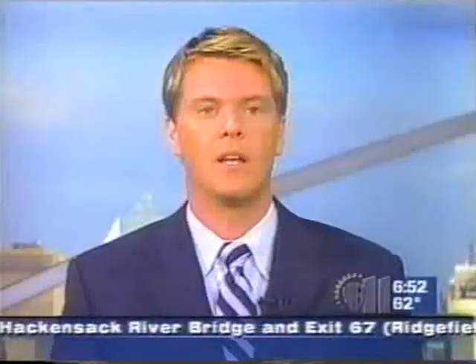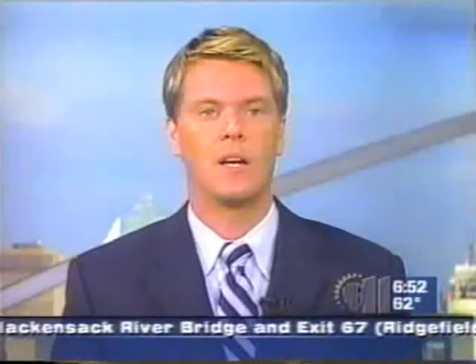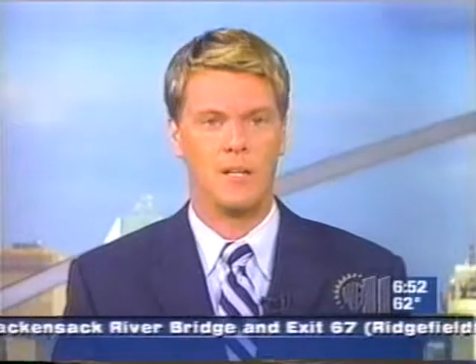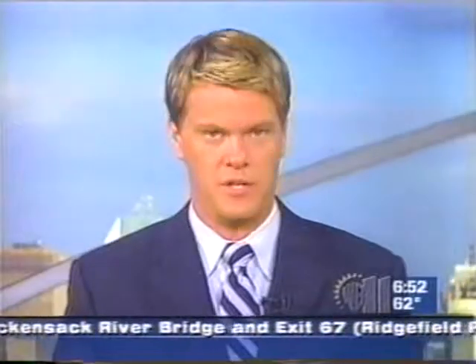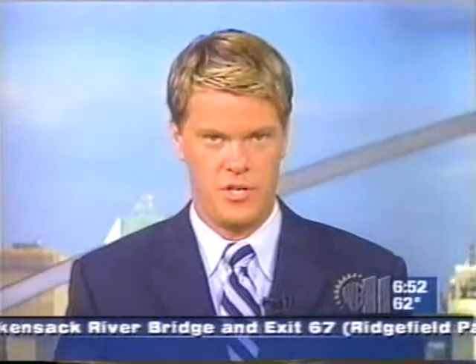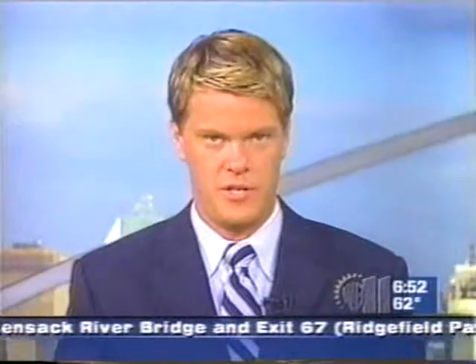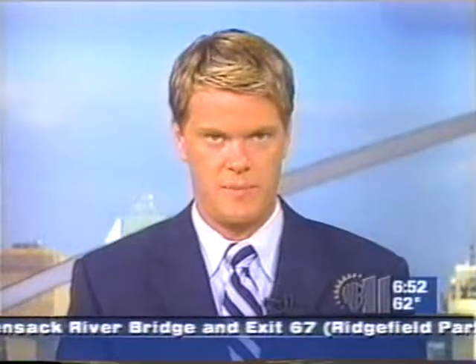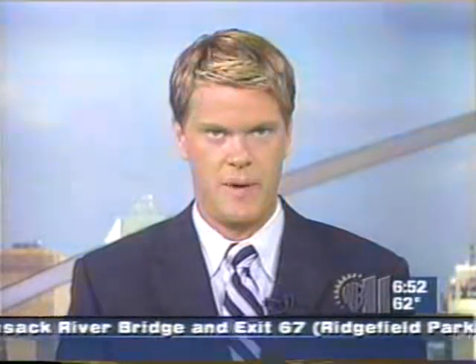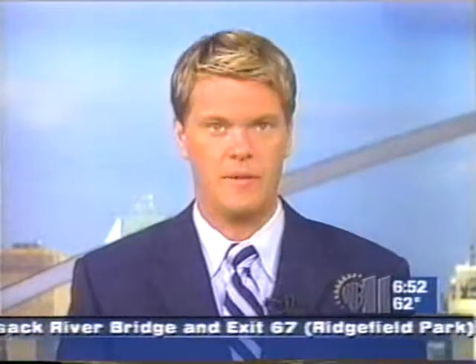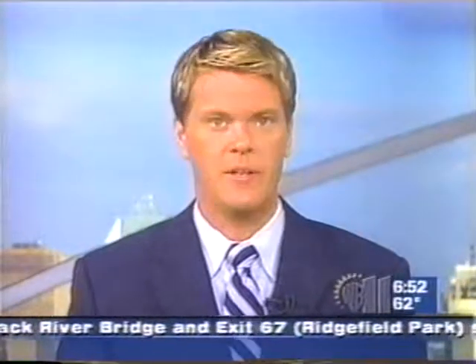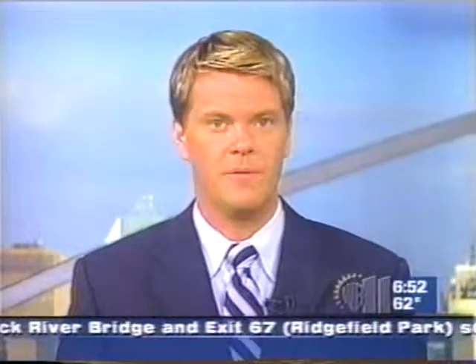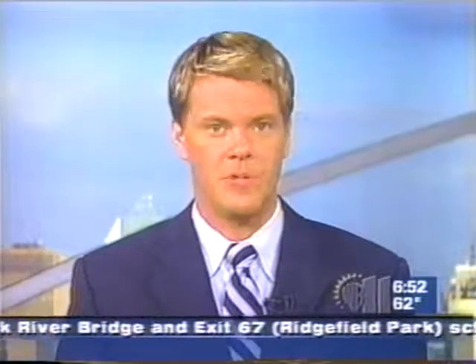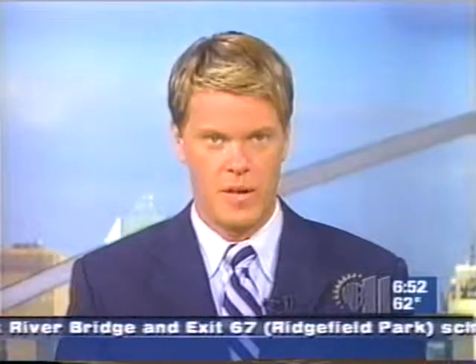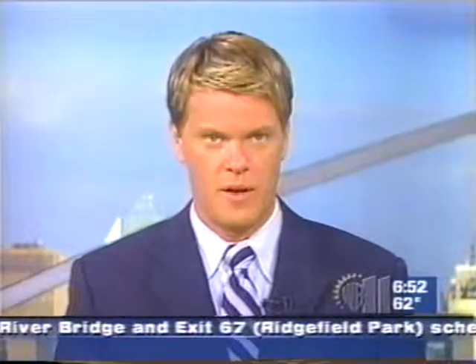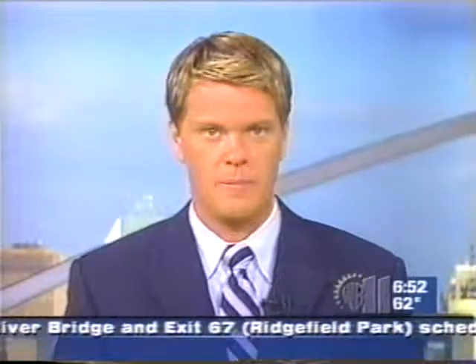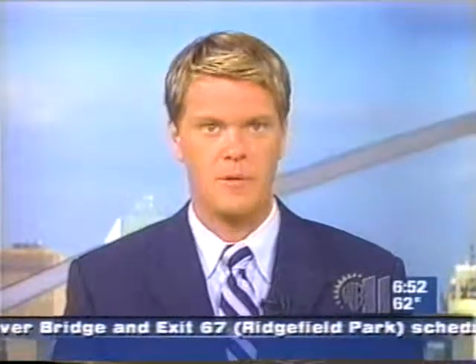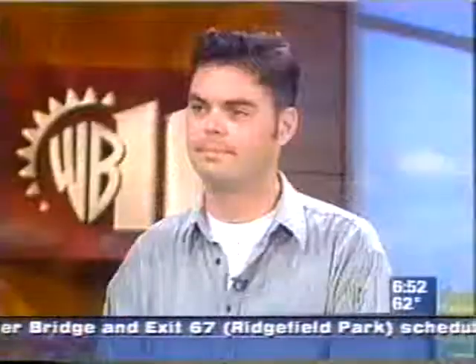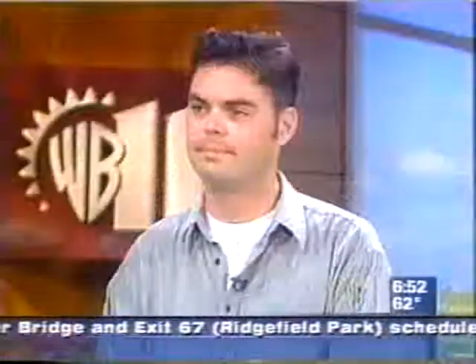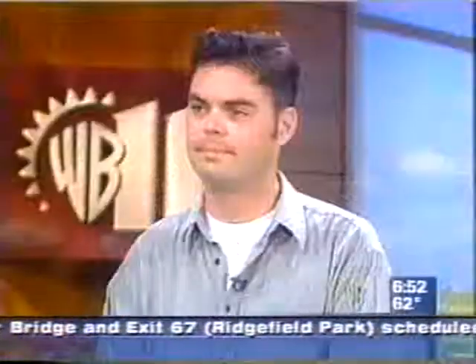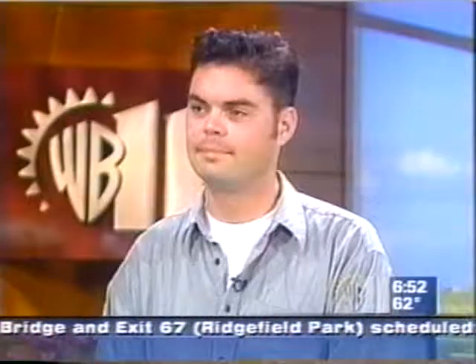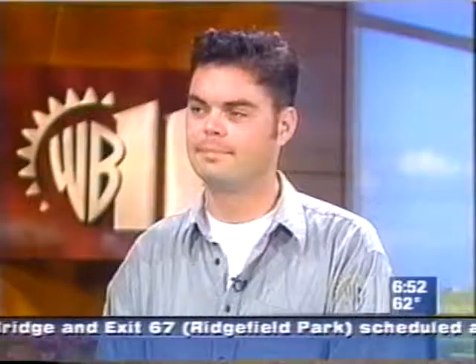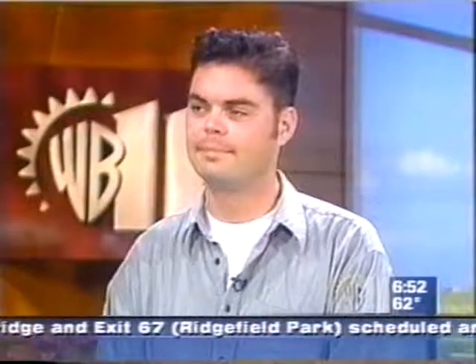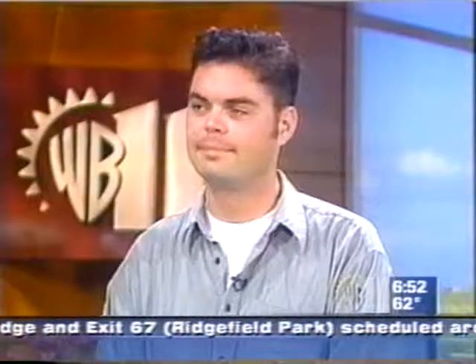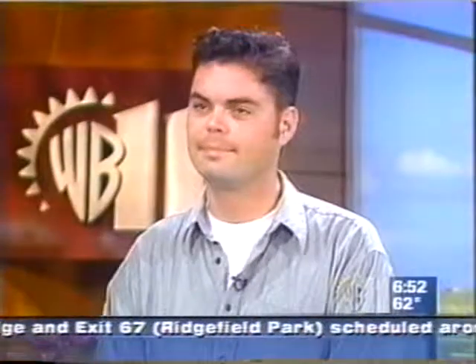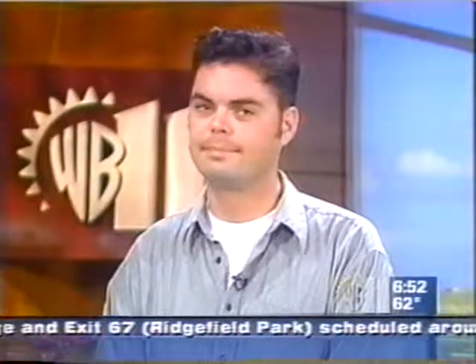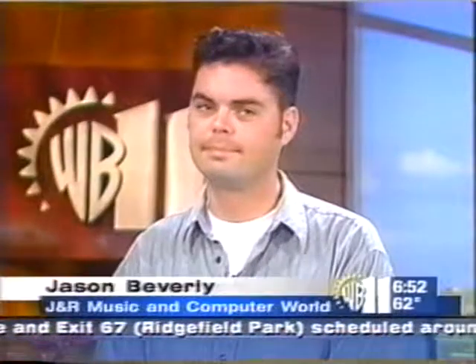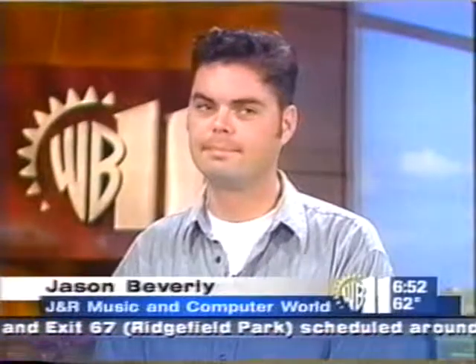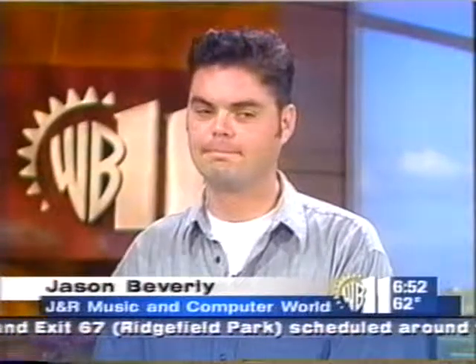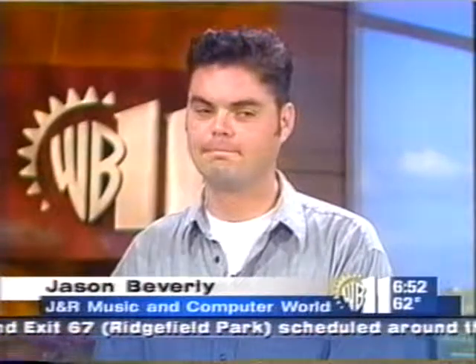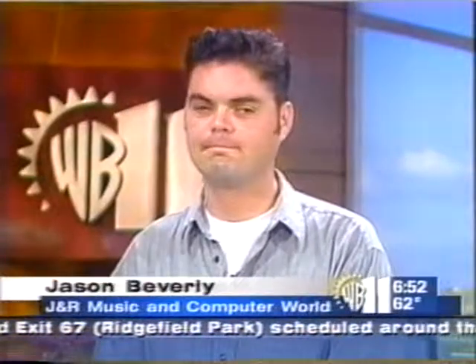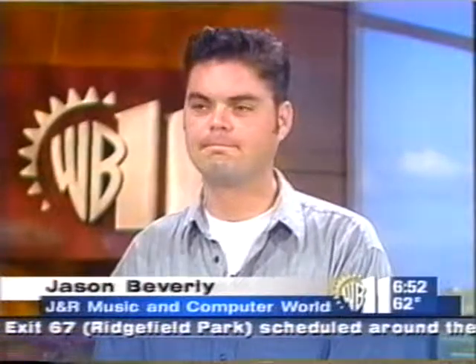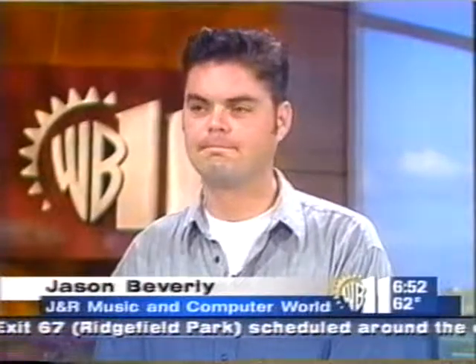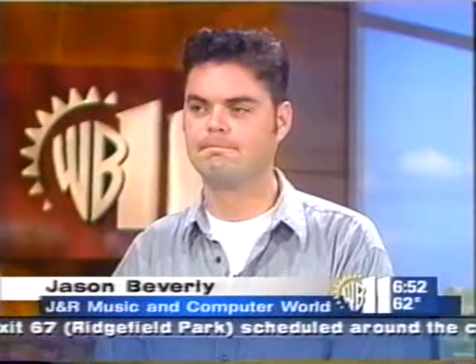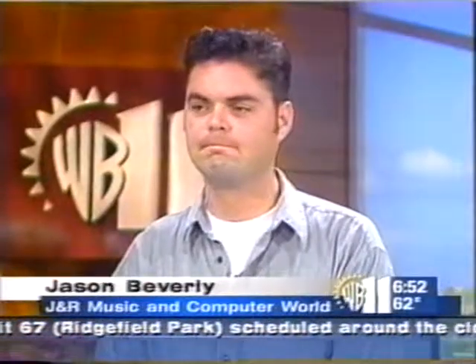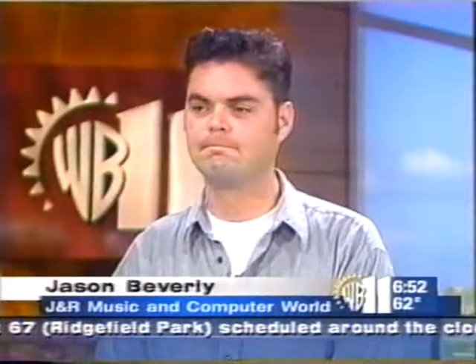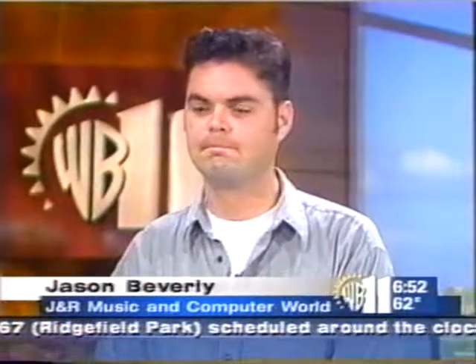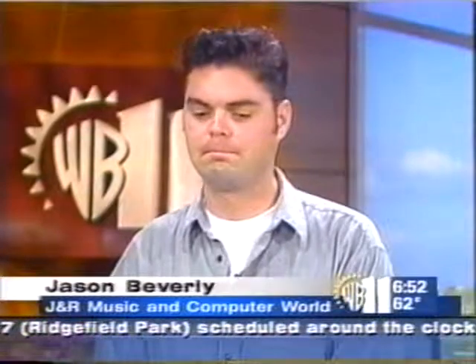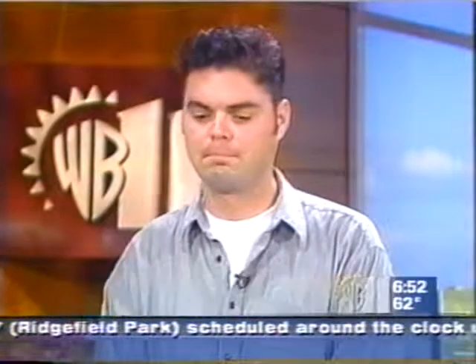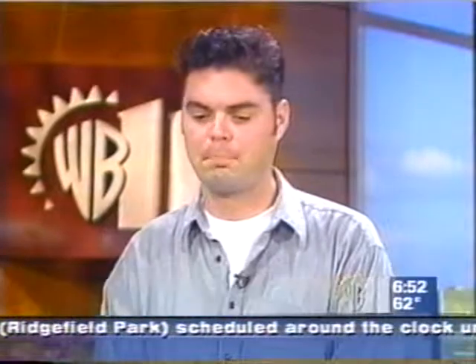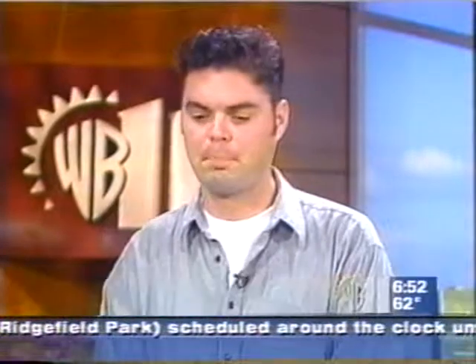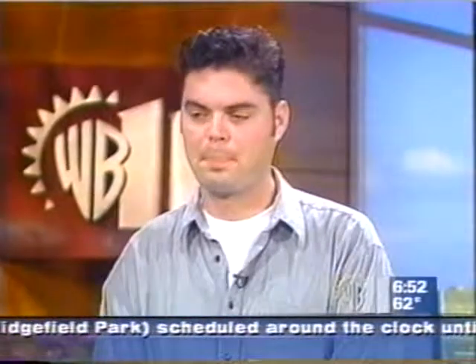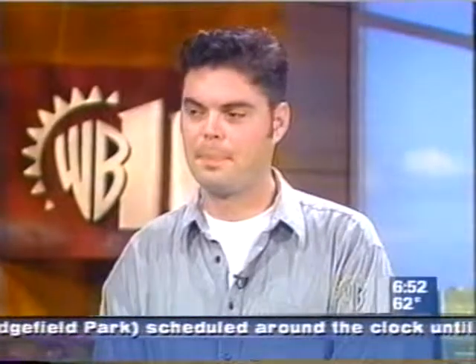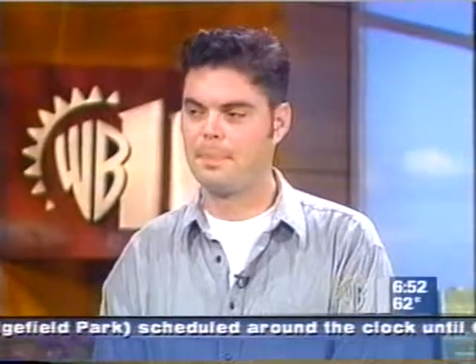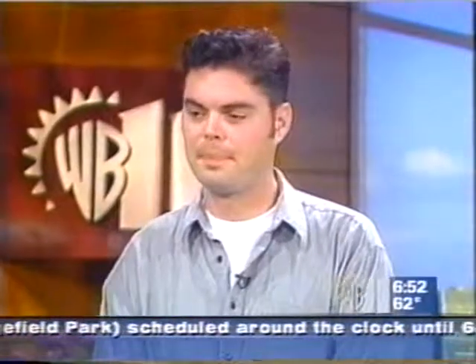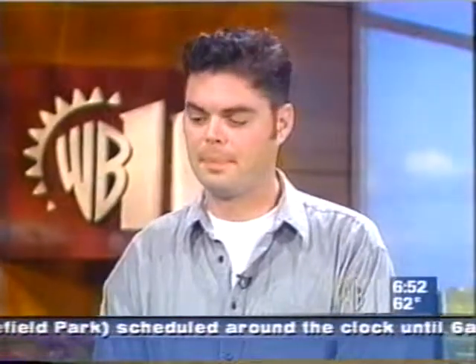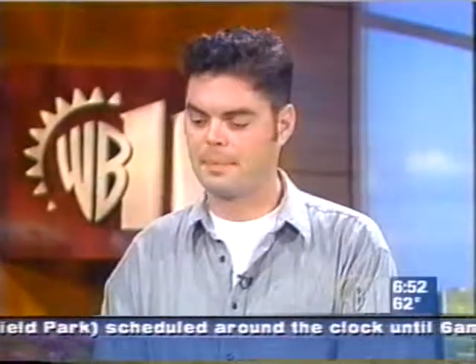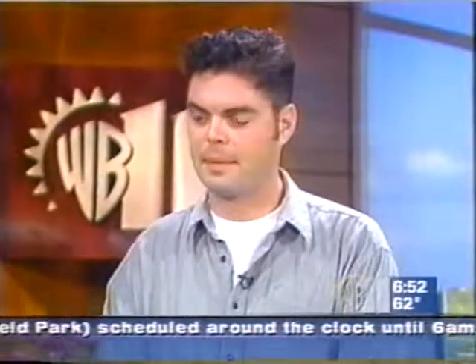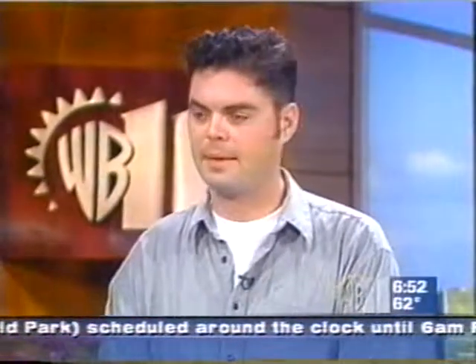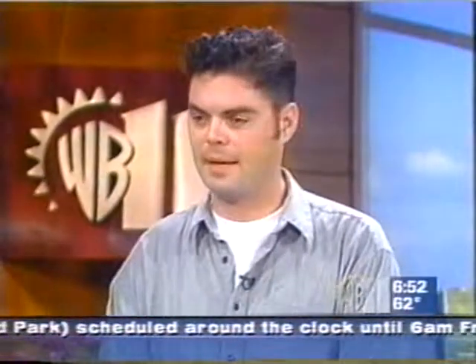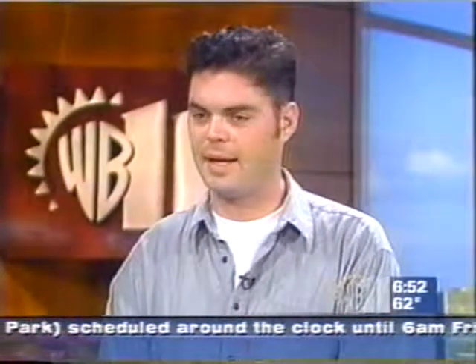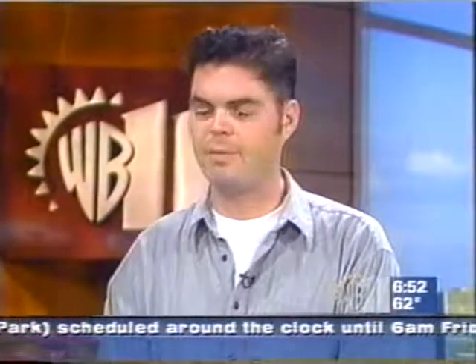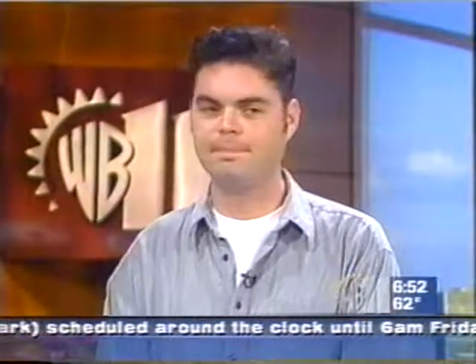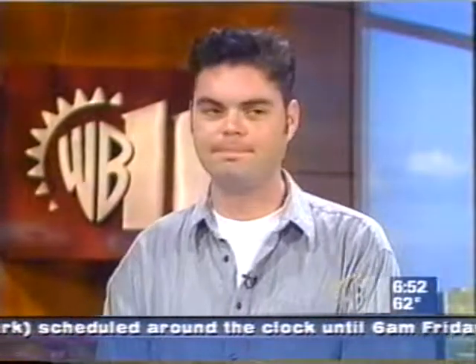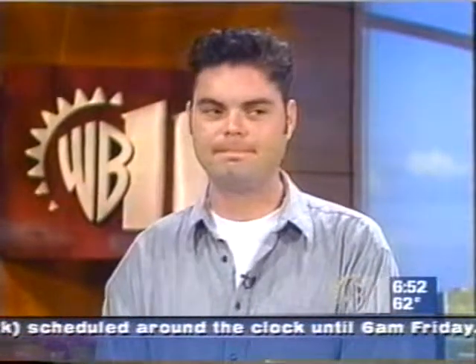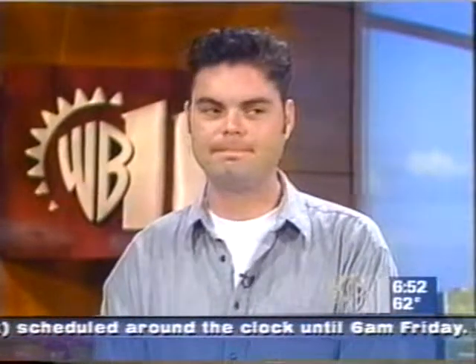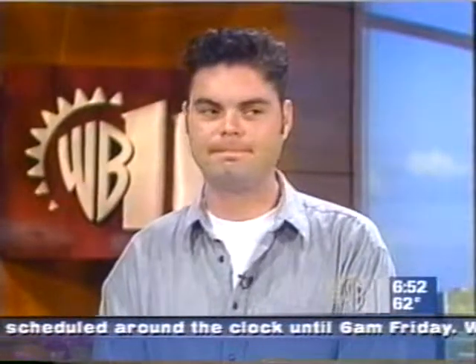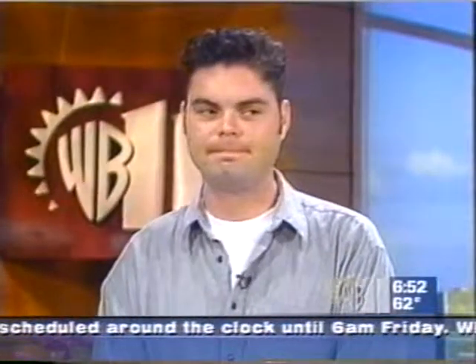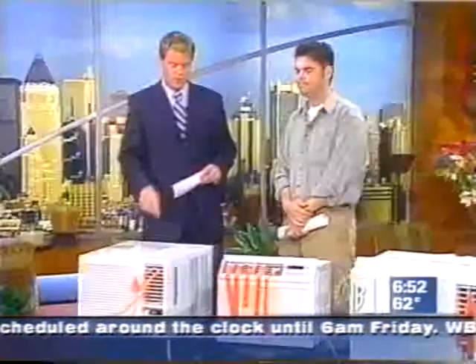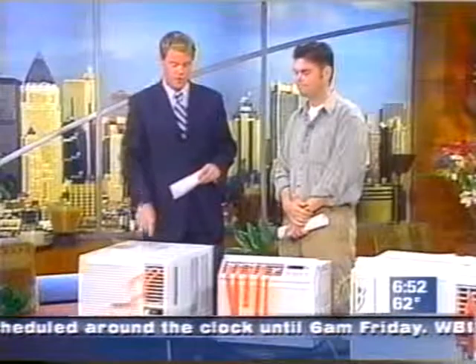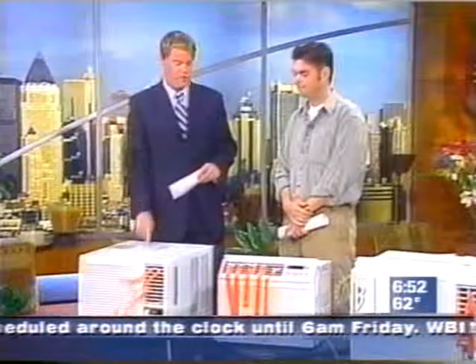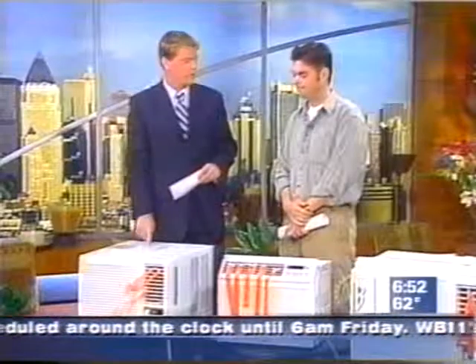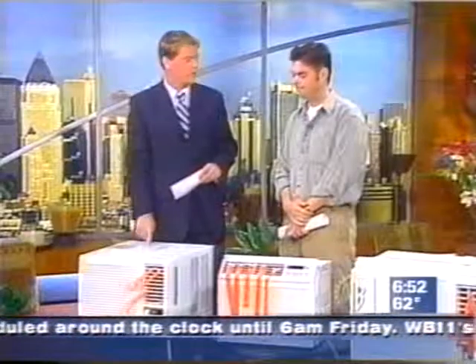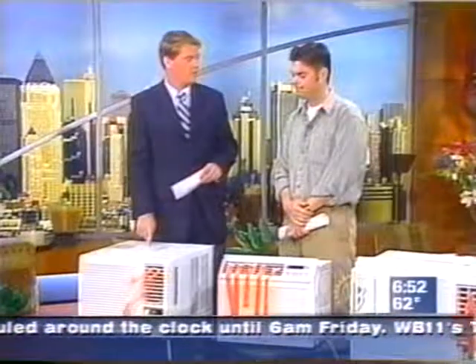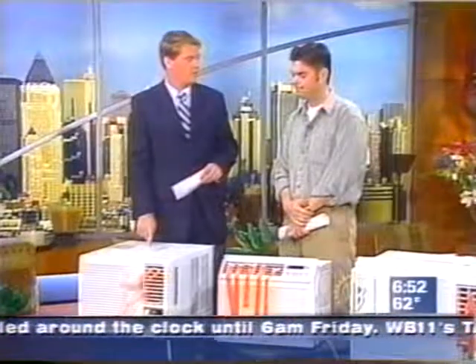Luckily, Jason Beverly from J&R Music and Computer World is here, and he's brought in some air conditioners. Welcome to the show. You know what? When you don't have one of these,